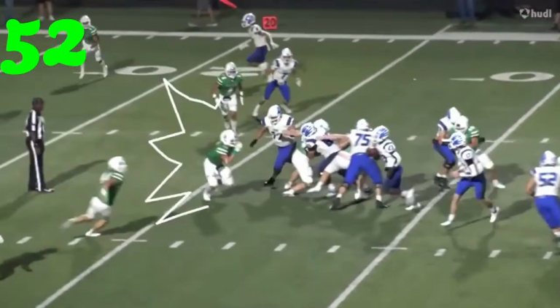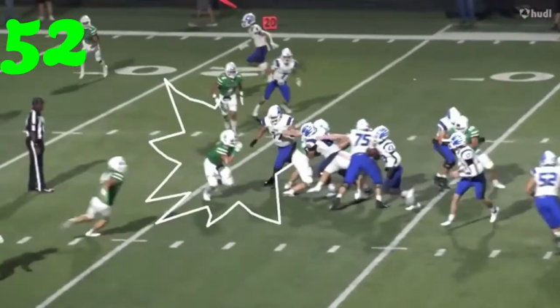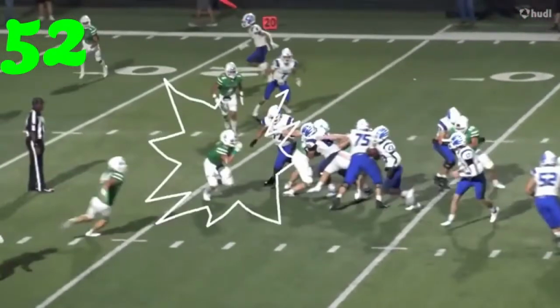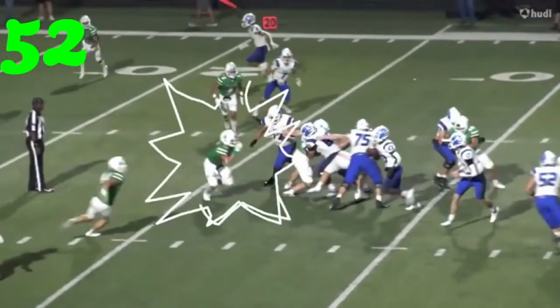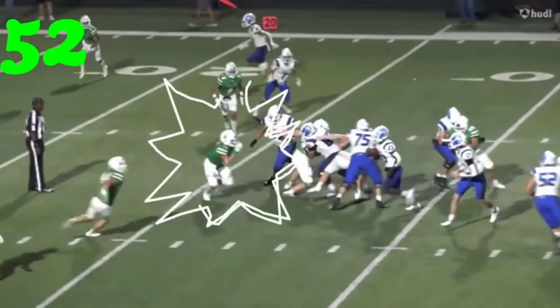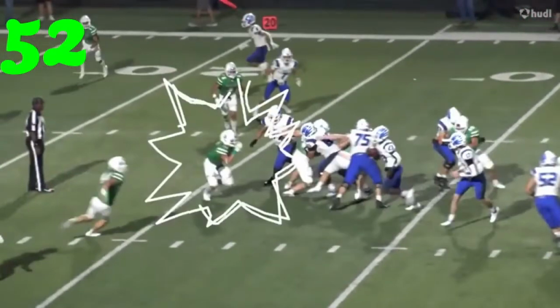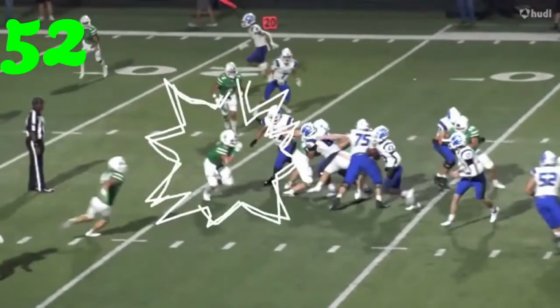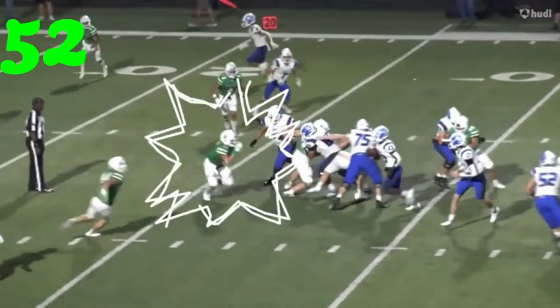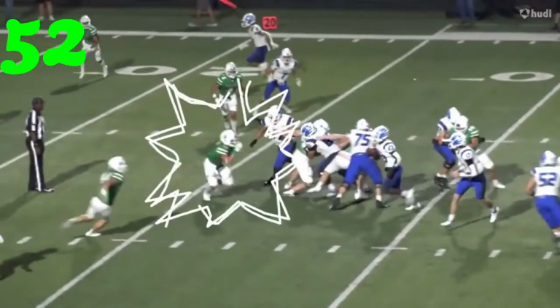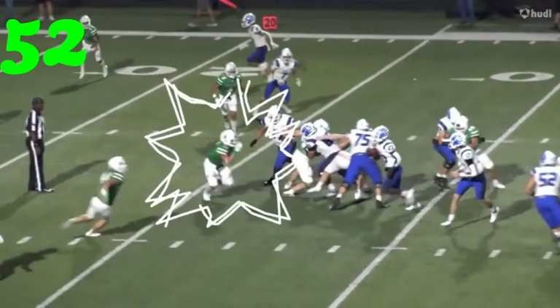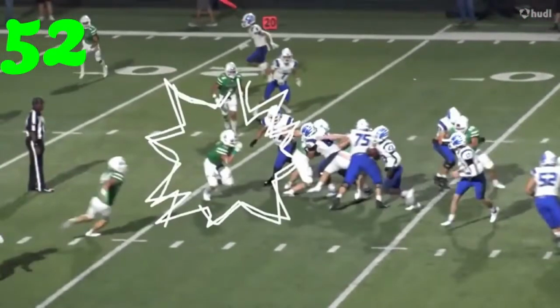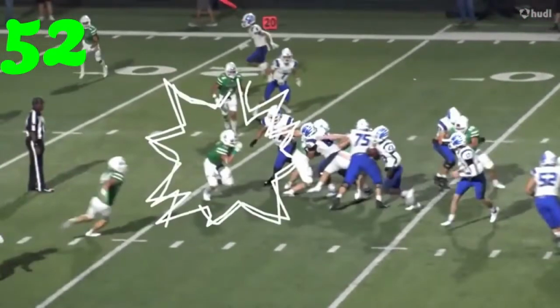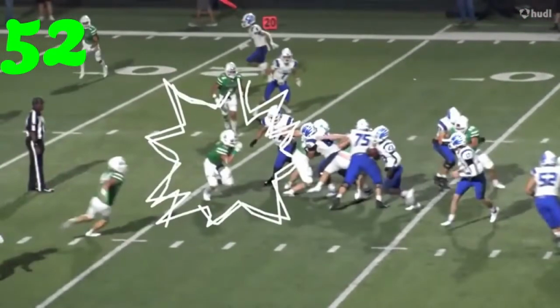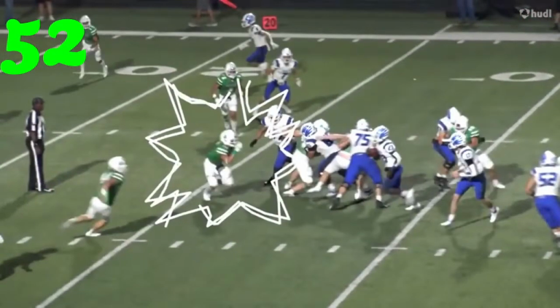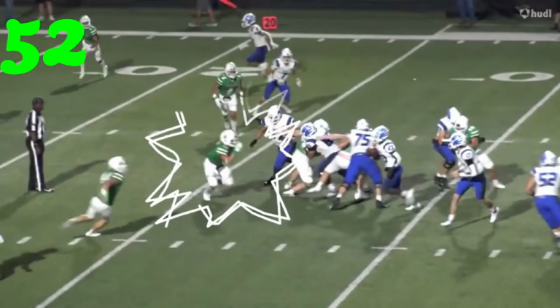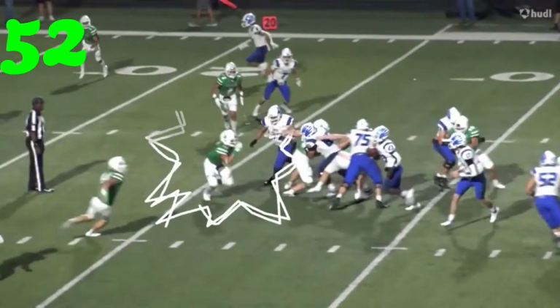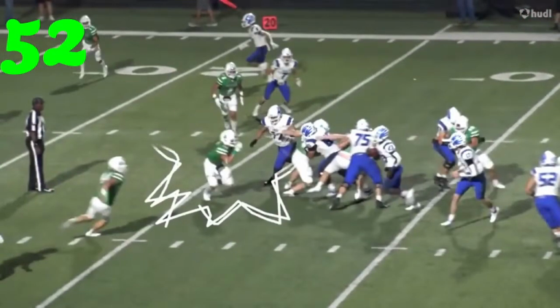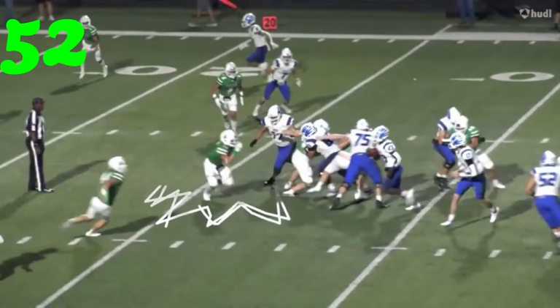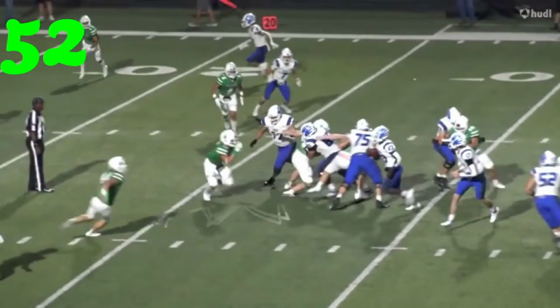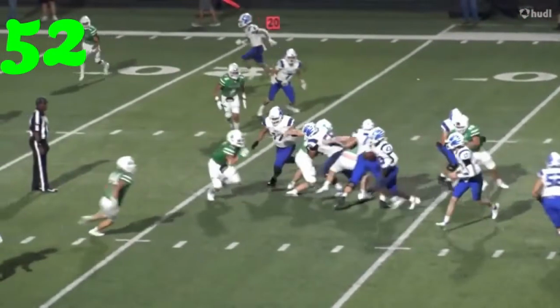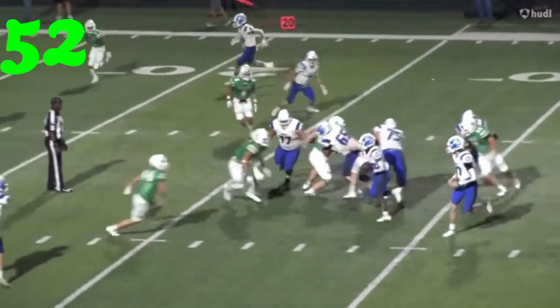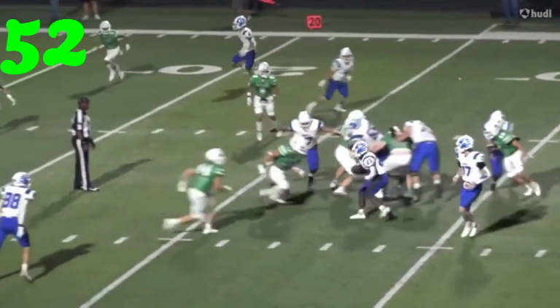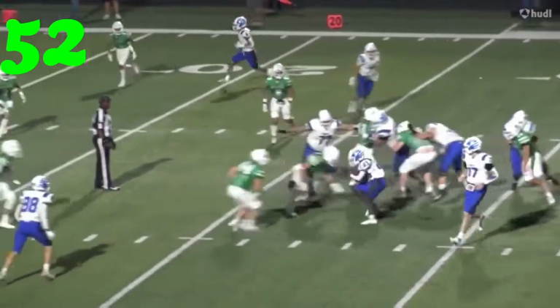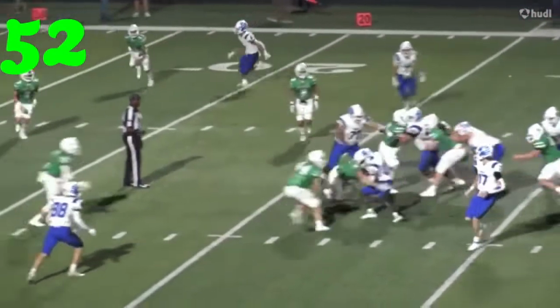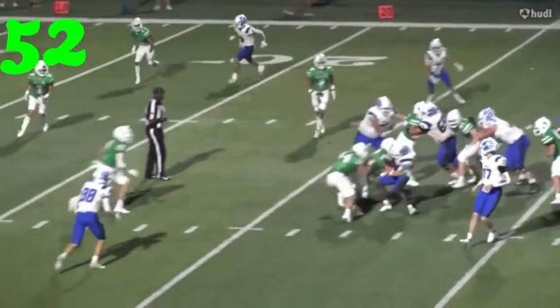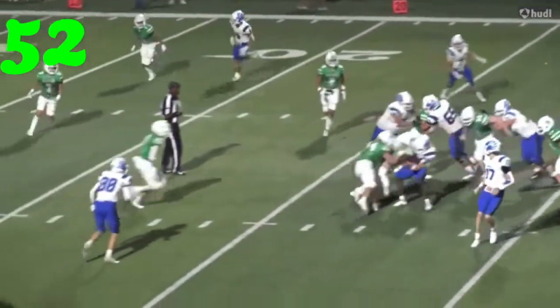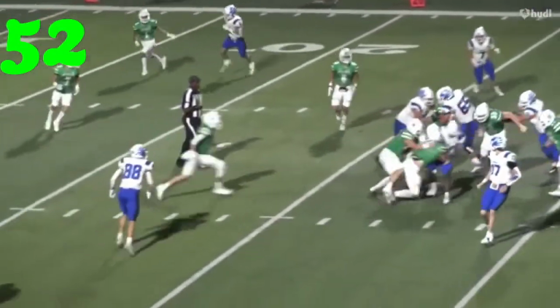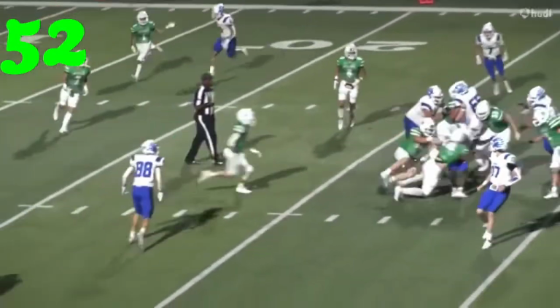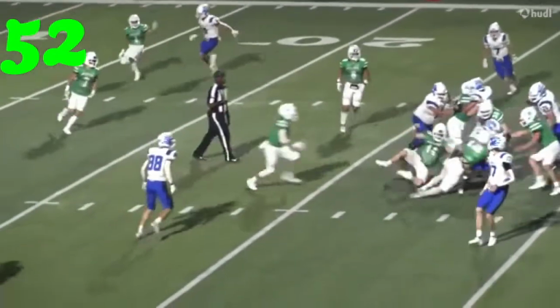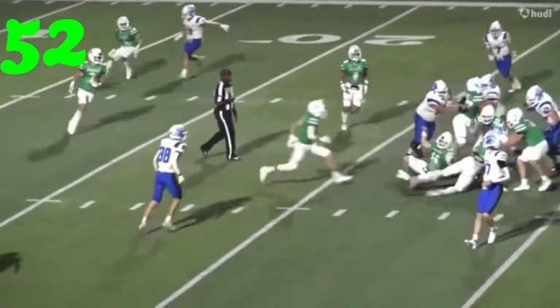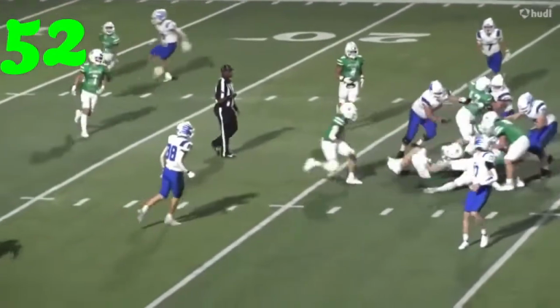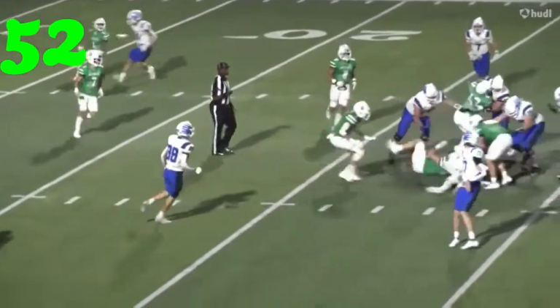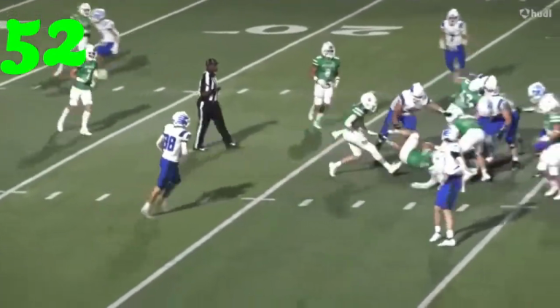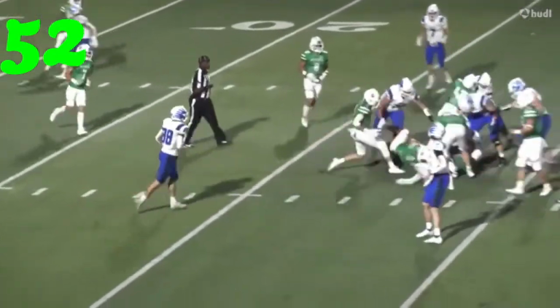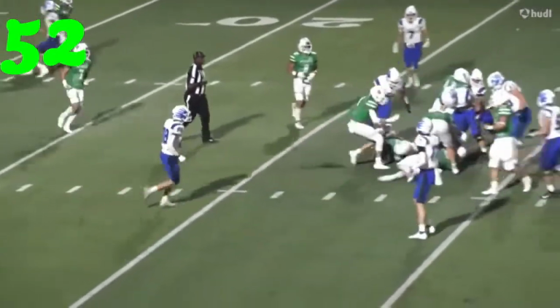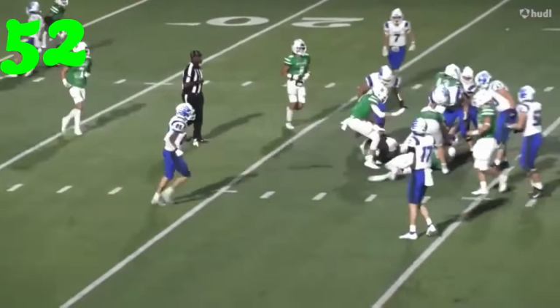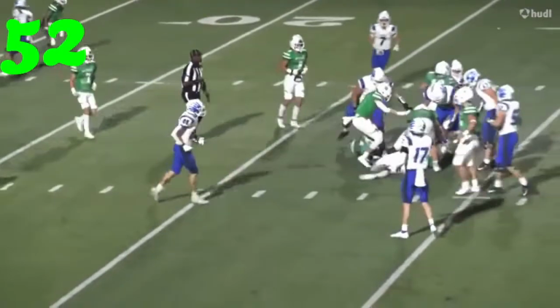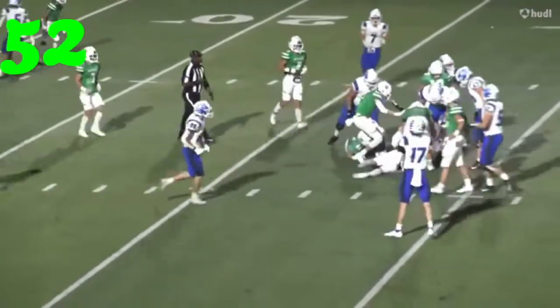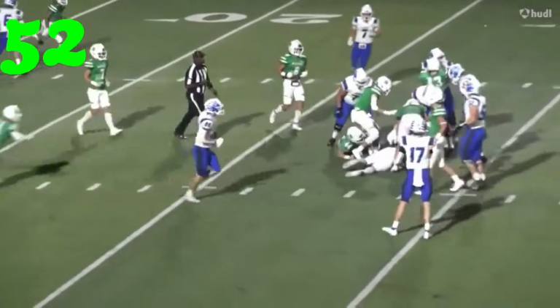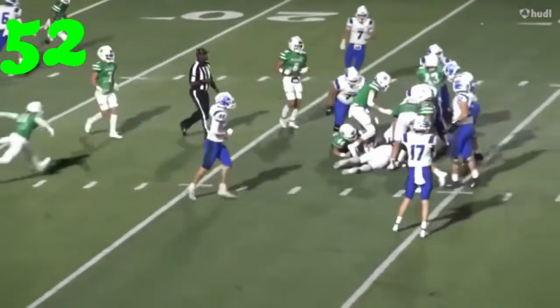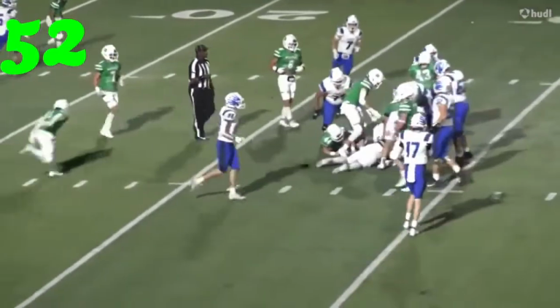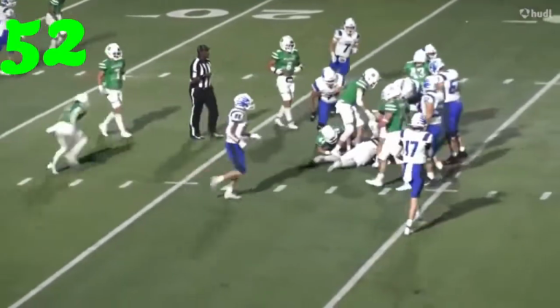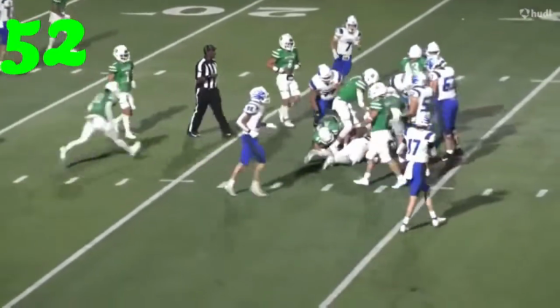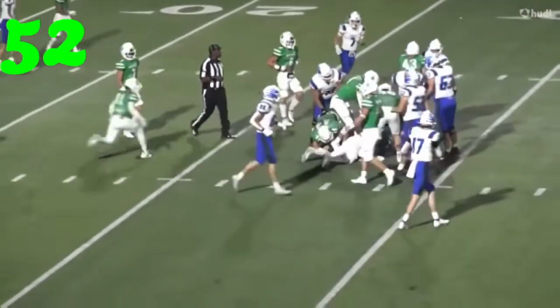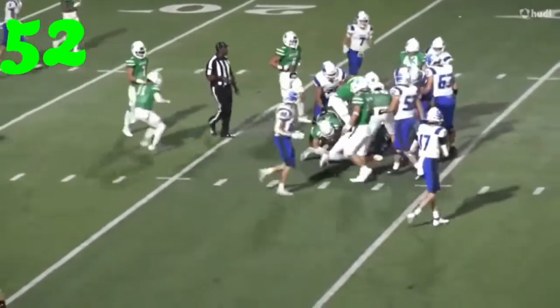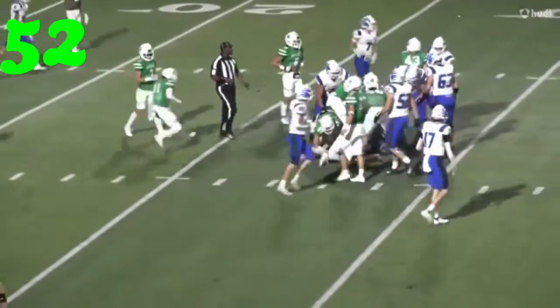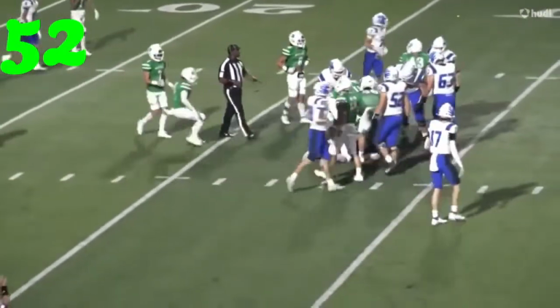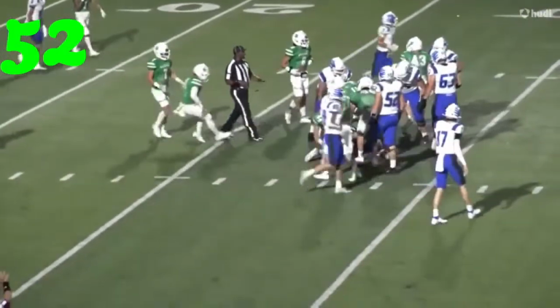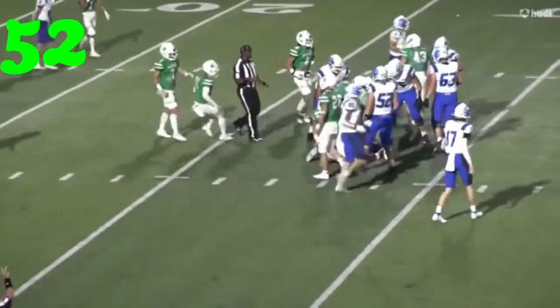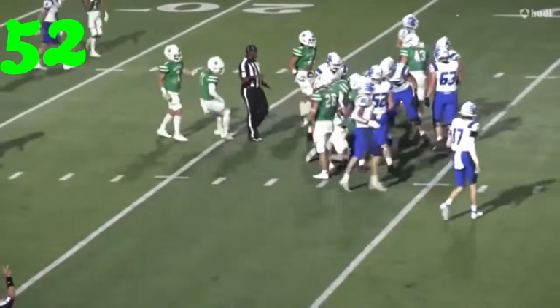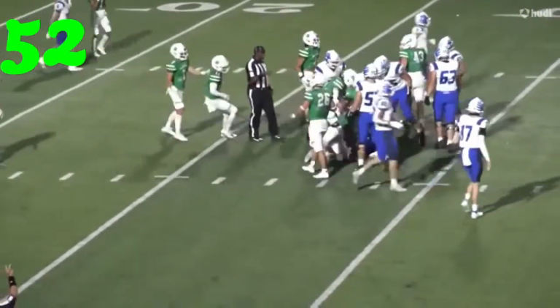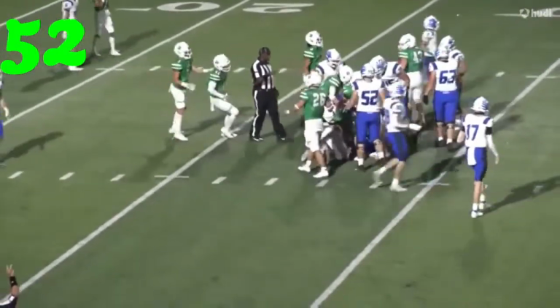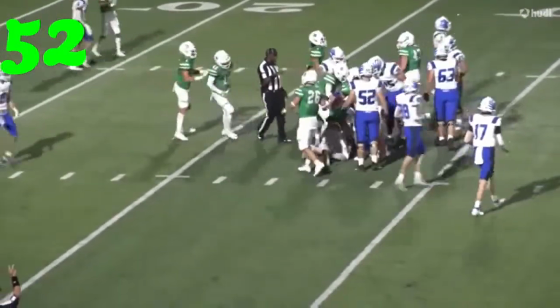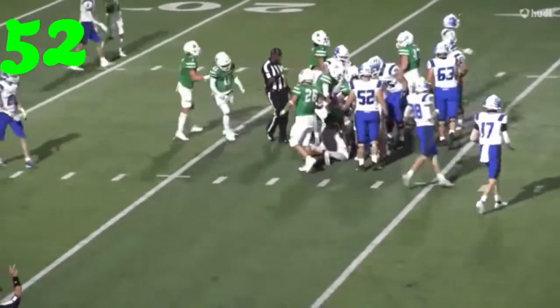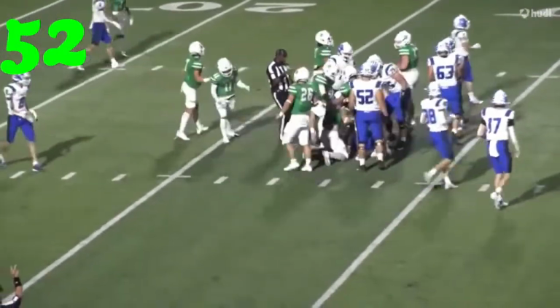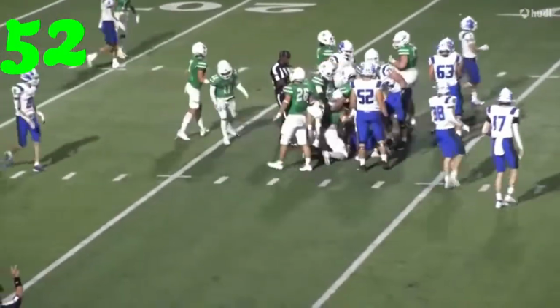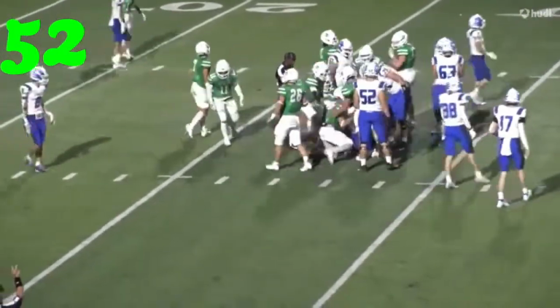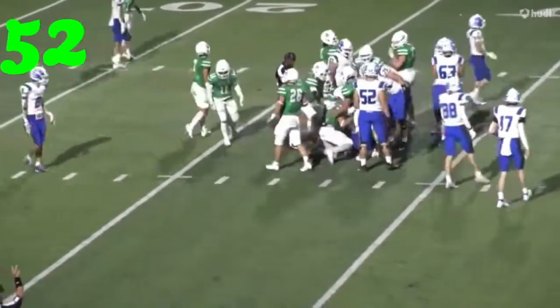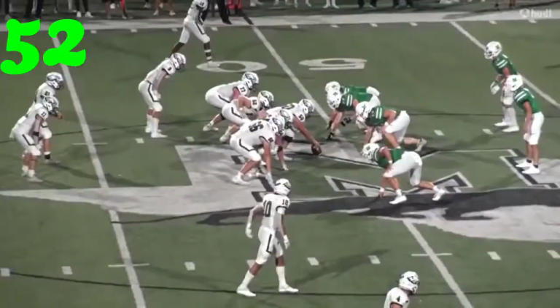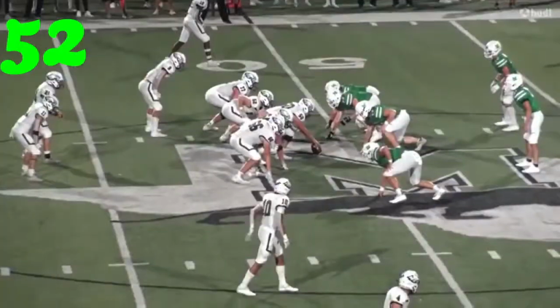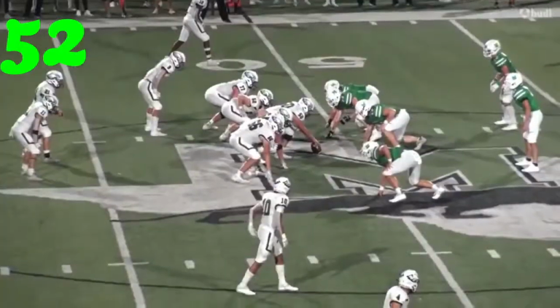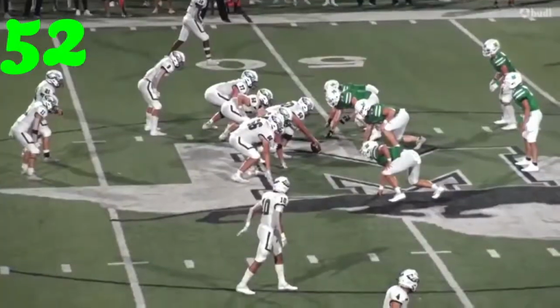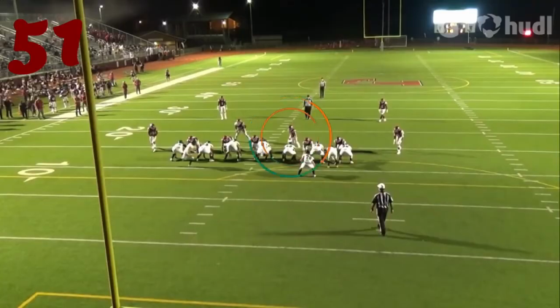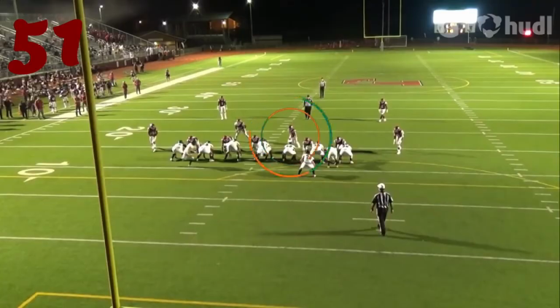Number 52, Caleb Goforth against Lindale — watch this hit in the hole. Dominating tackle that was.